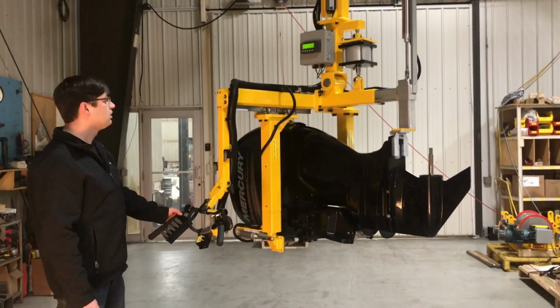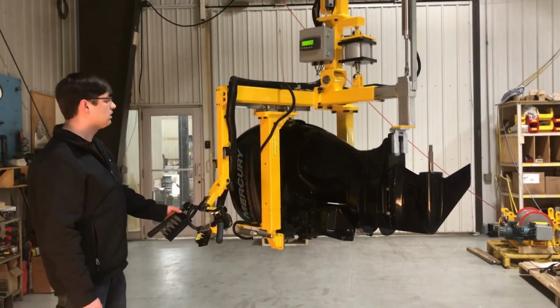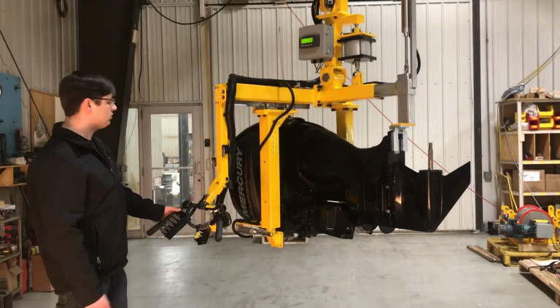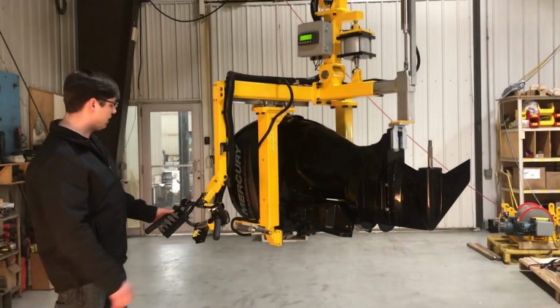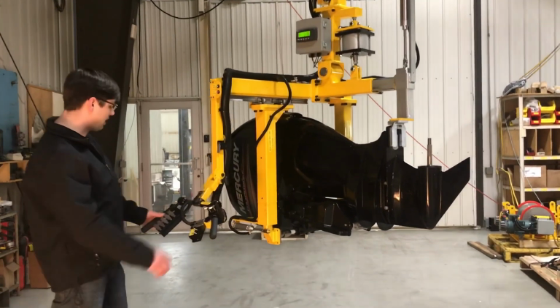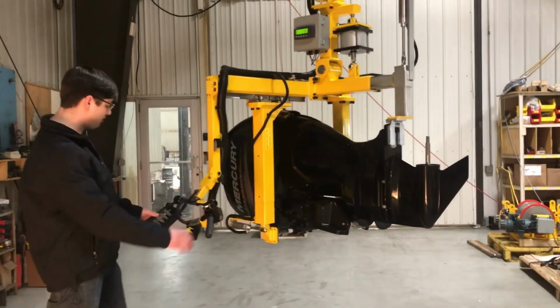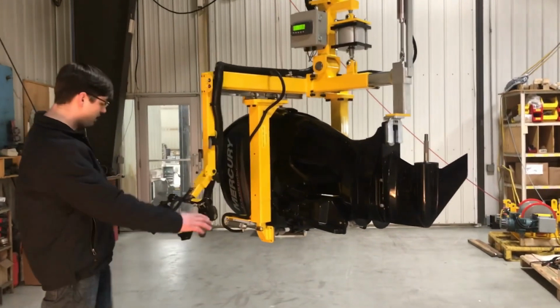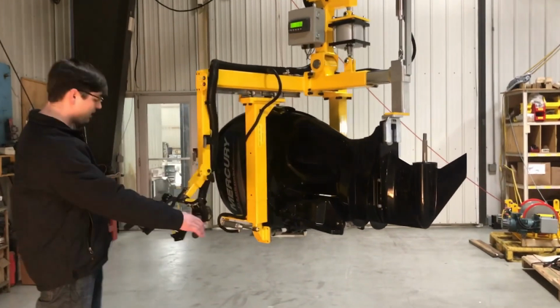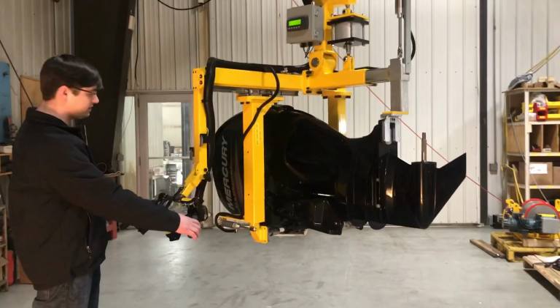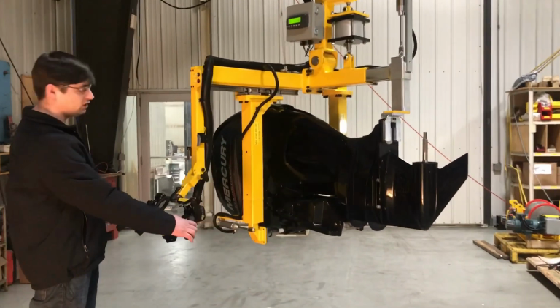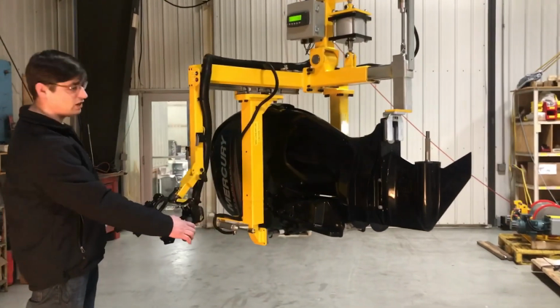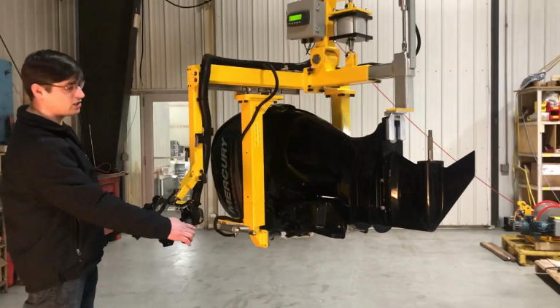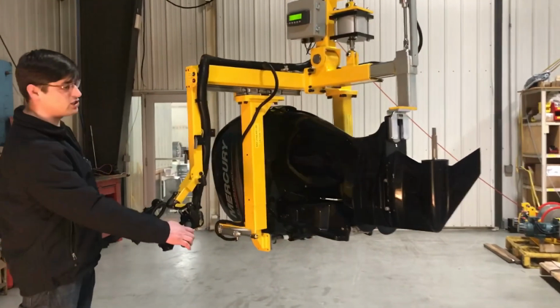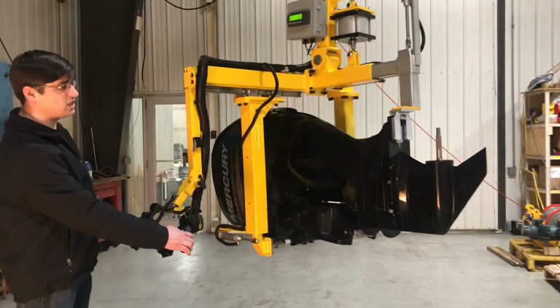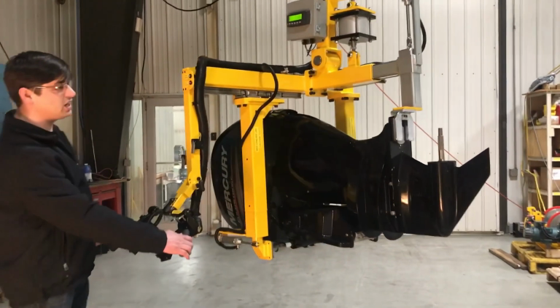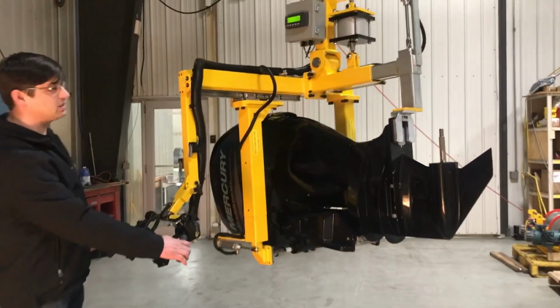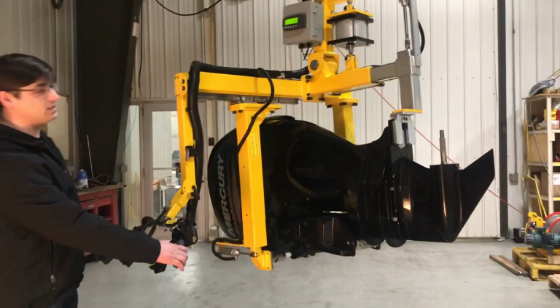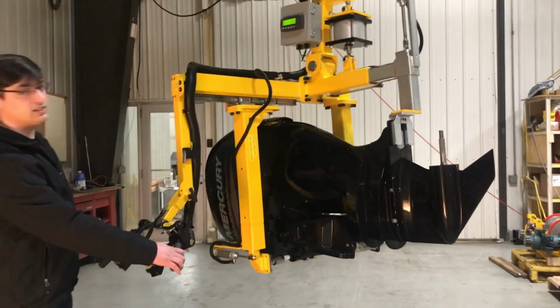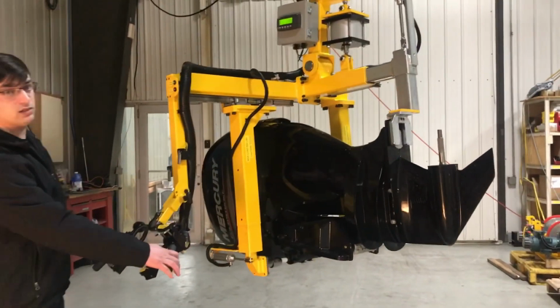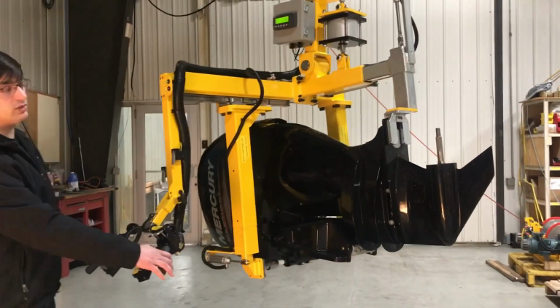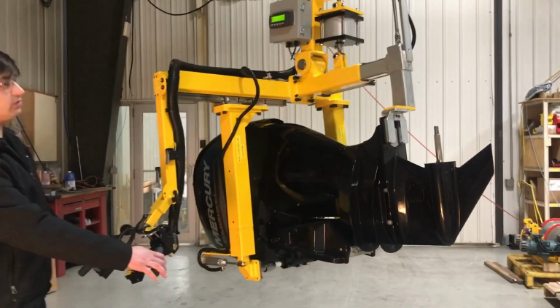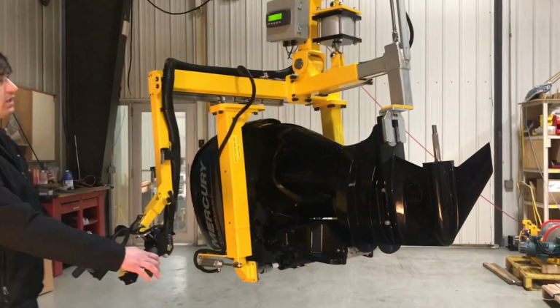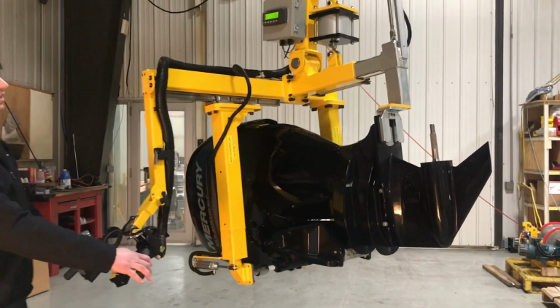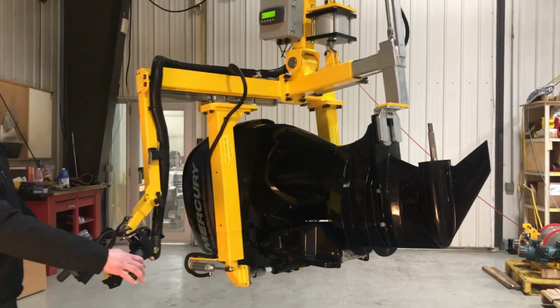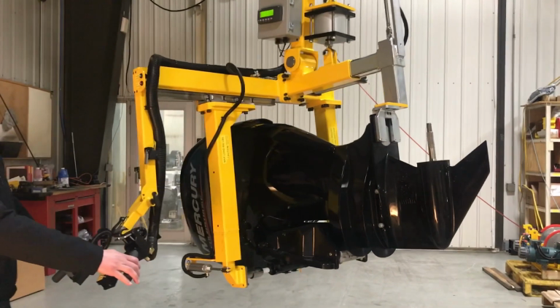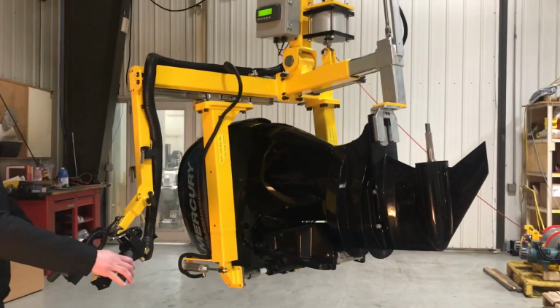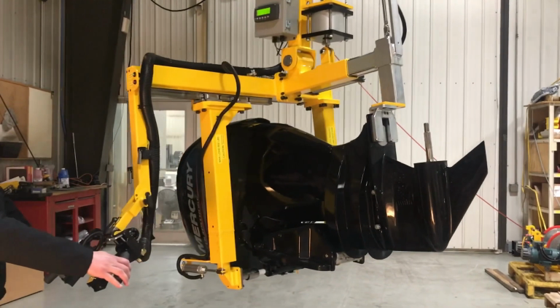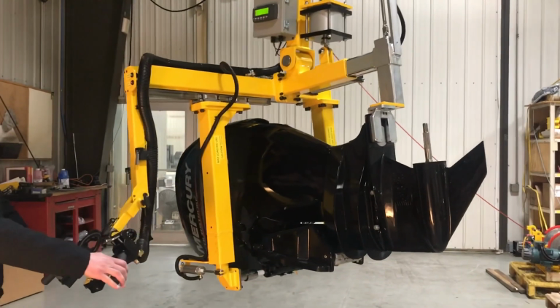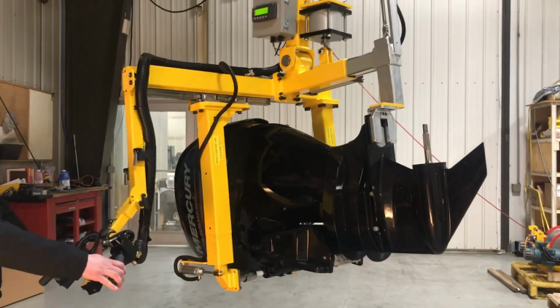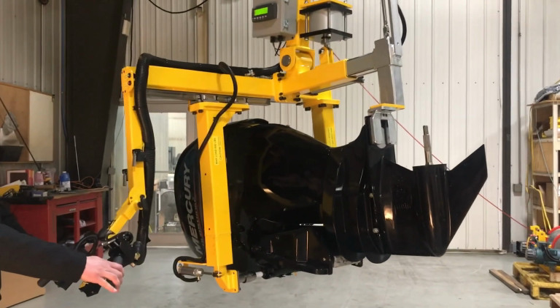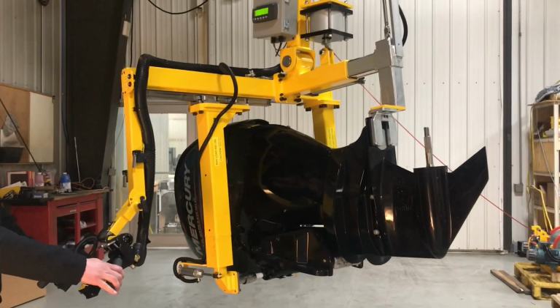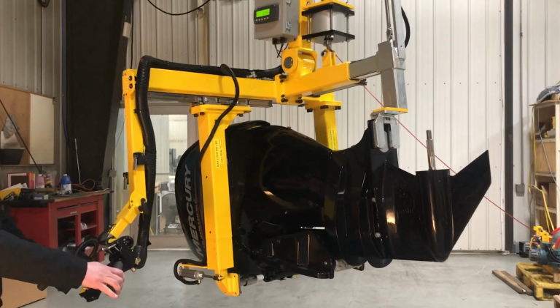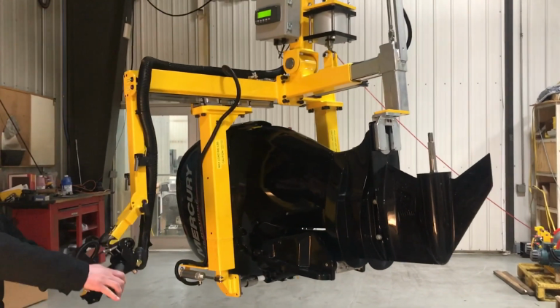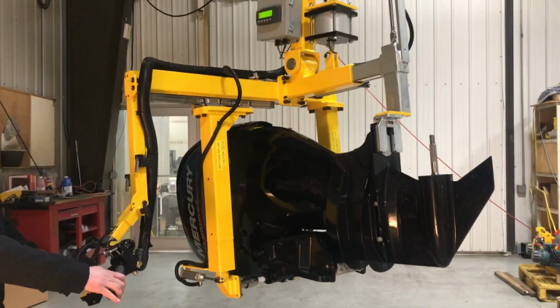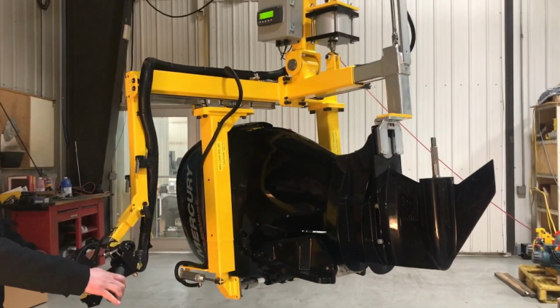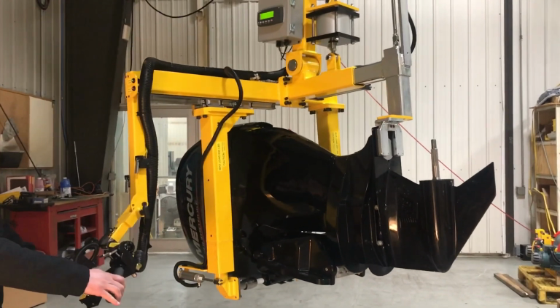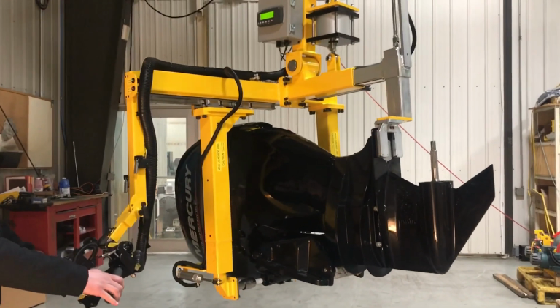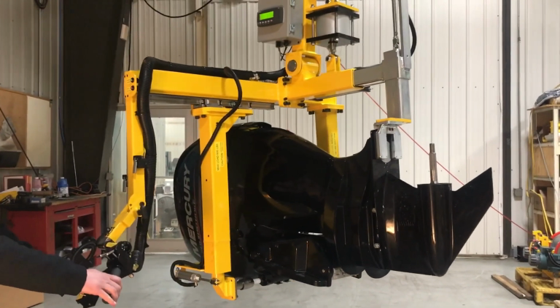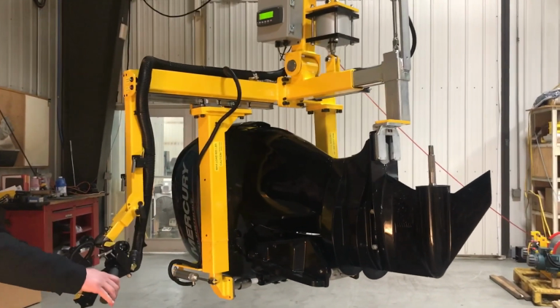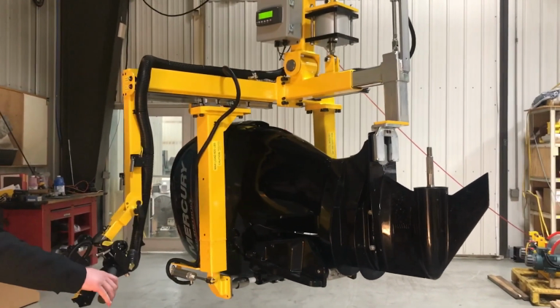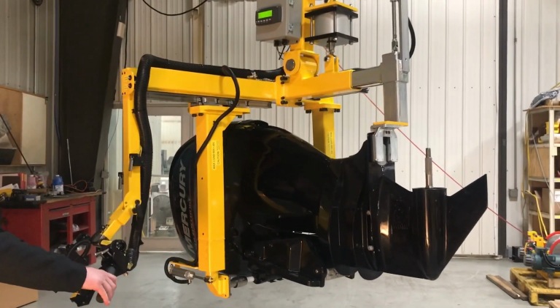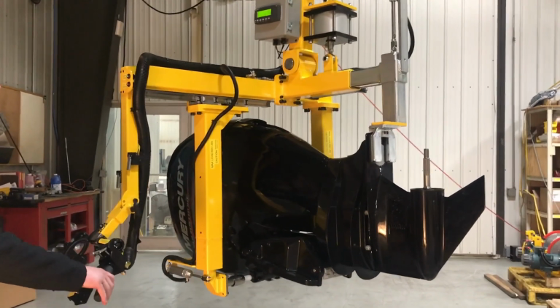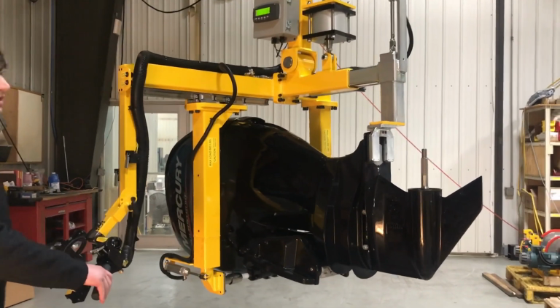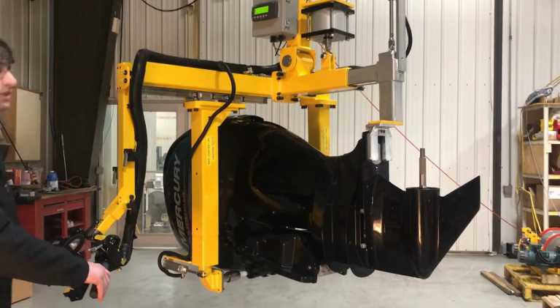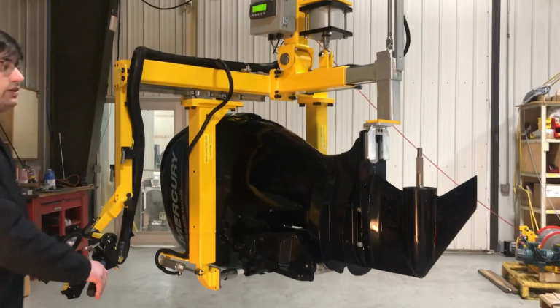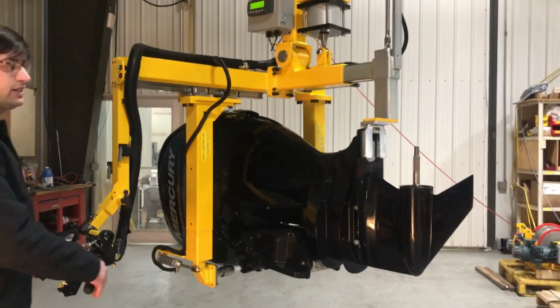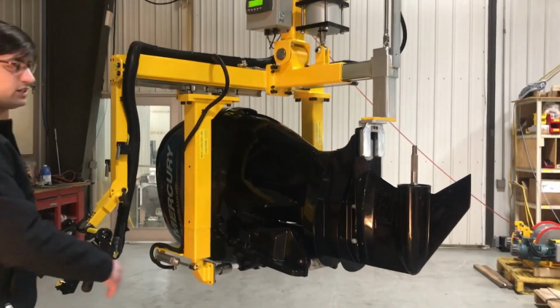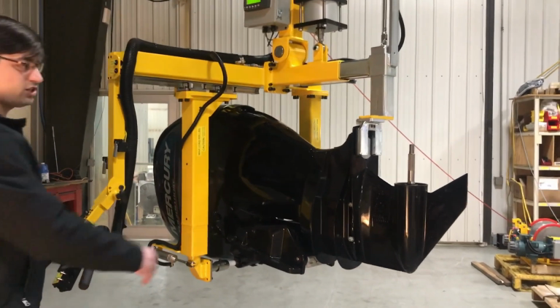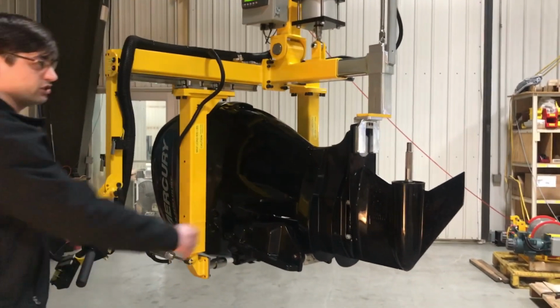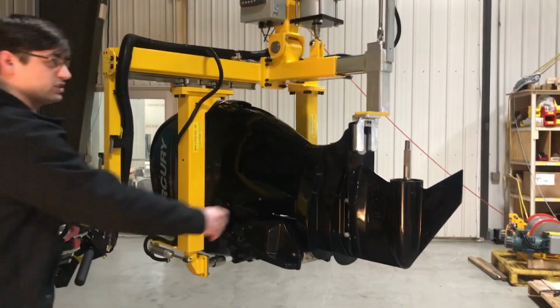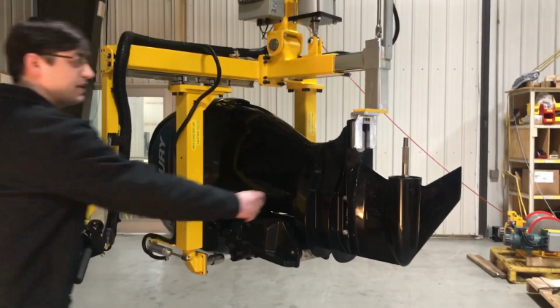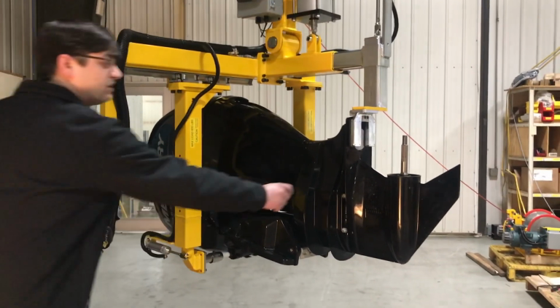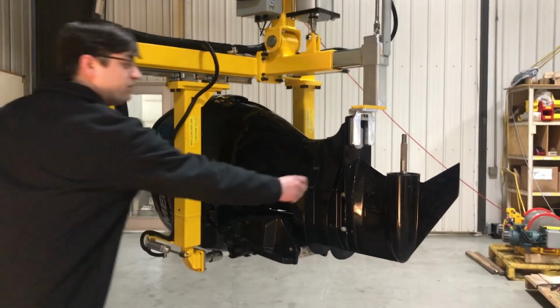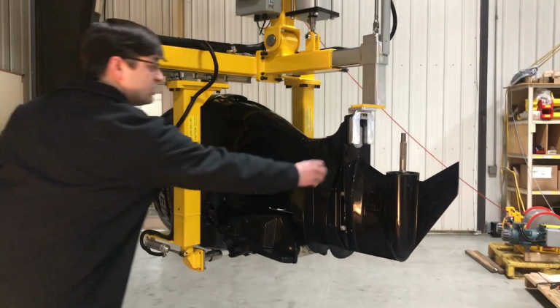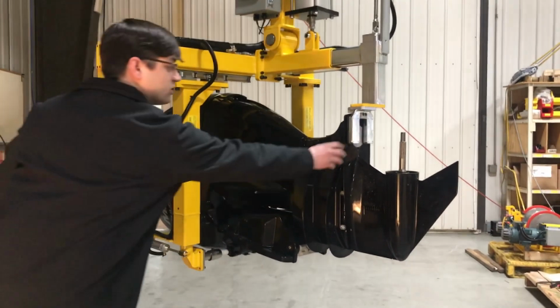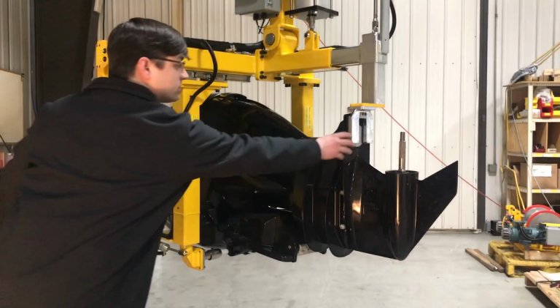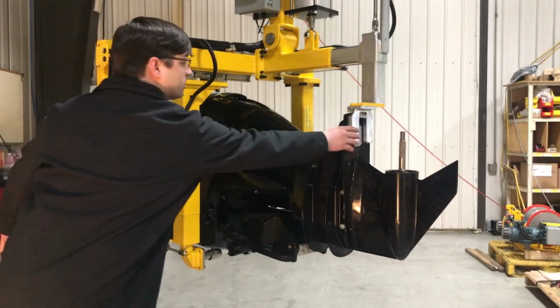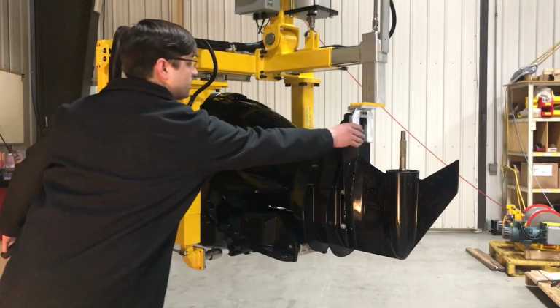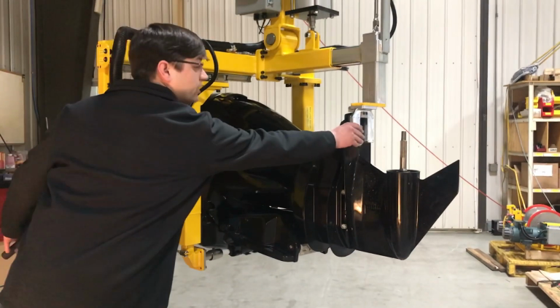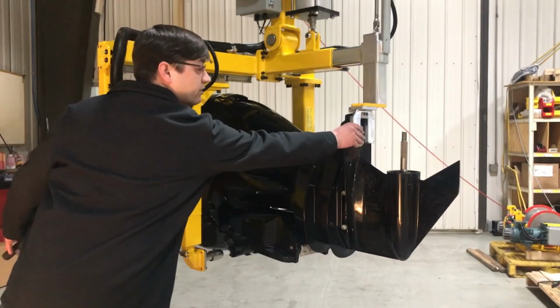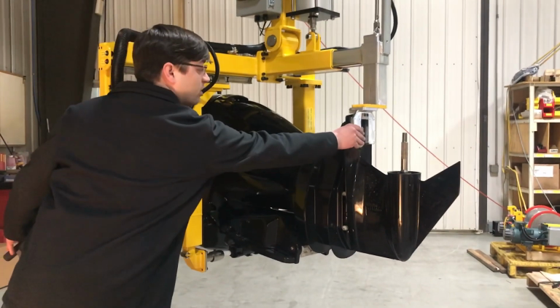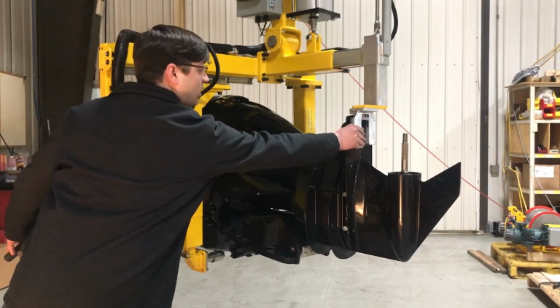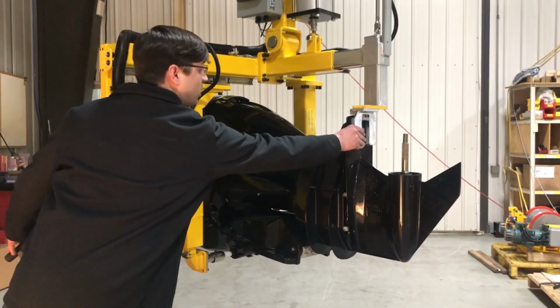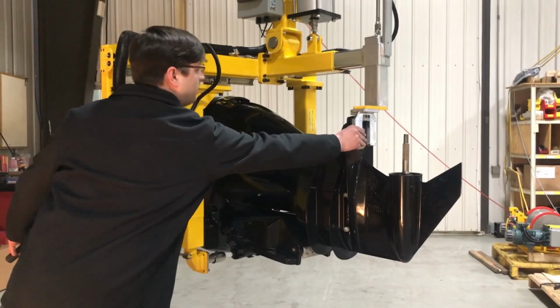We have tilt functions on the system to allow the customer to level their parts. It also has additional safety features to secure their part.